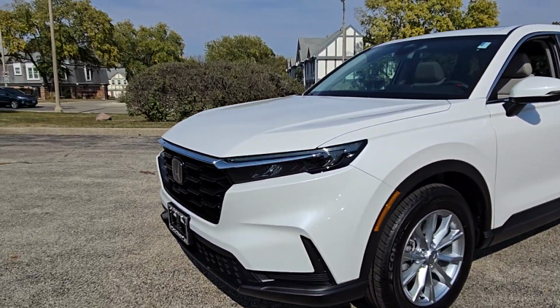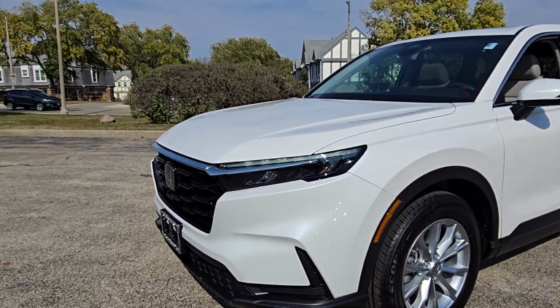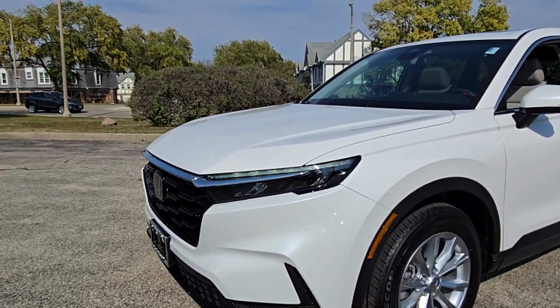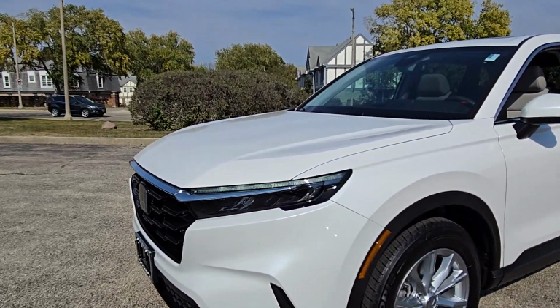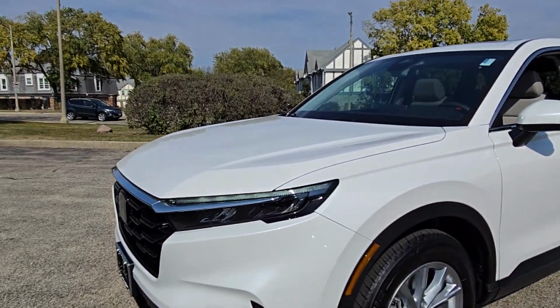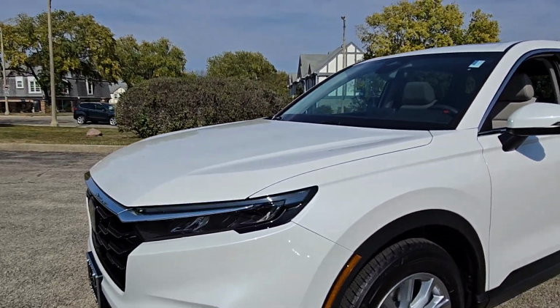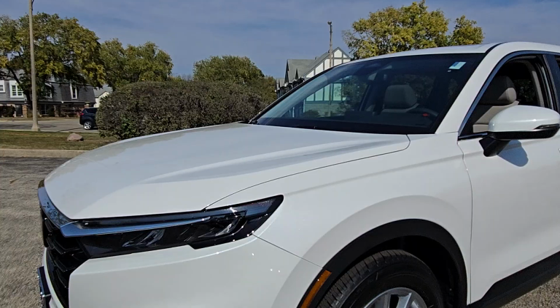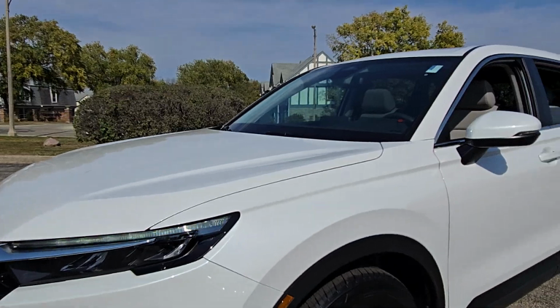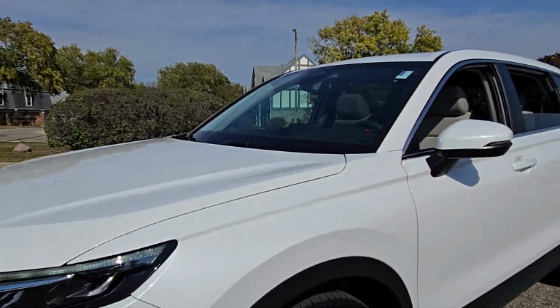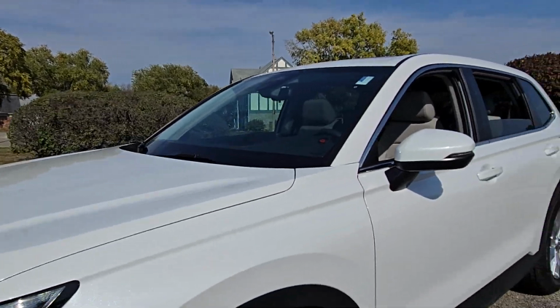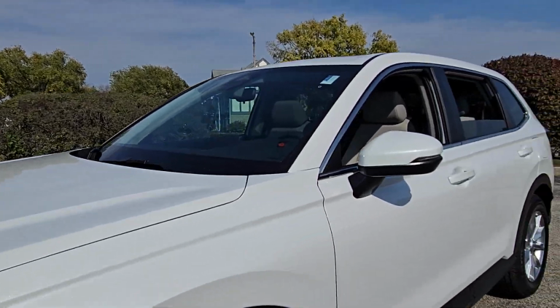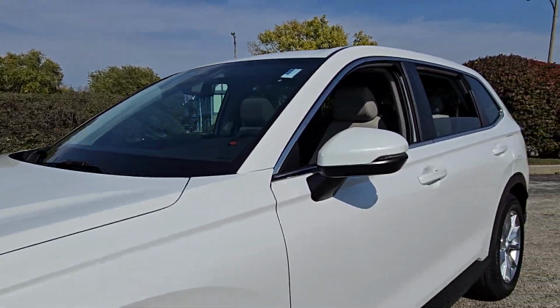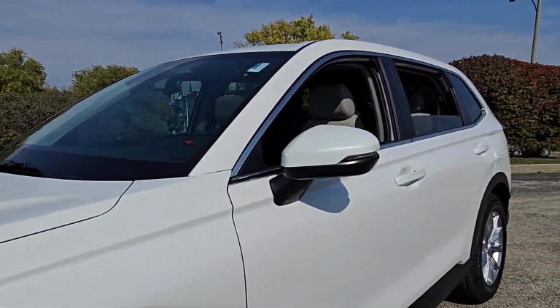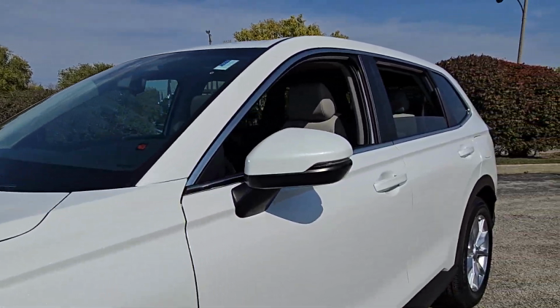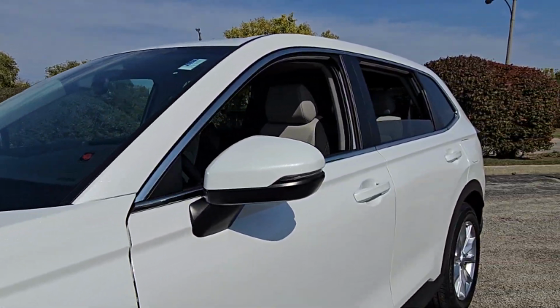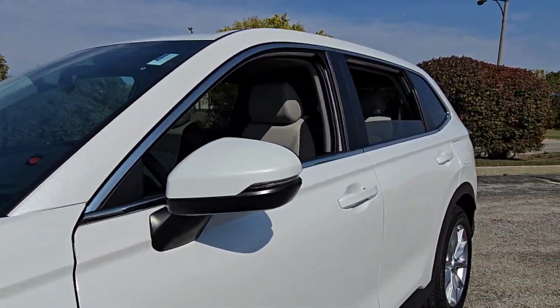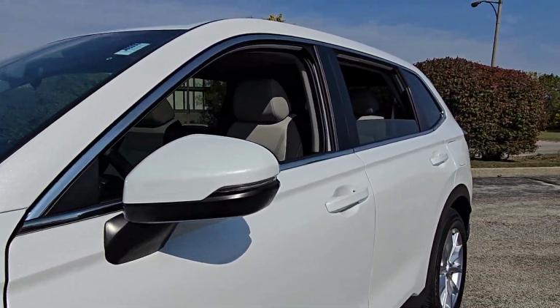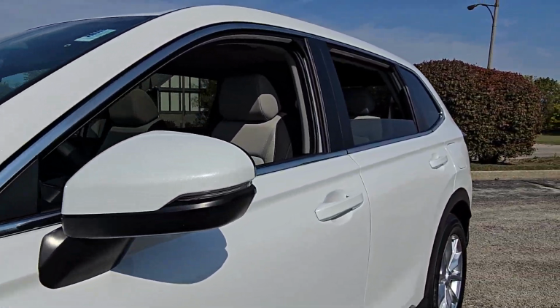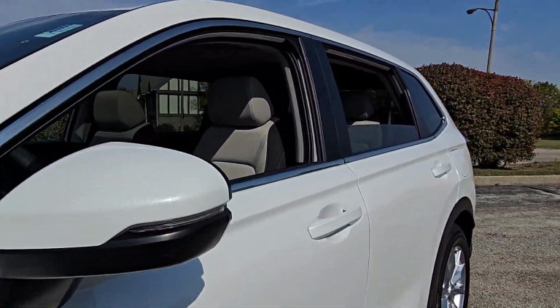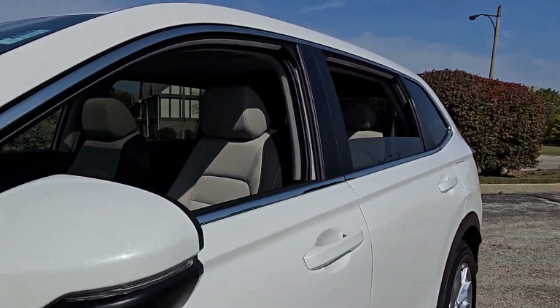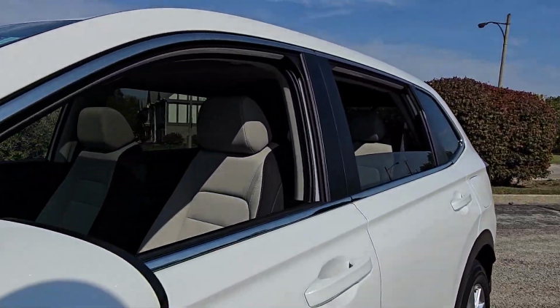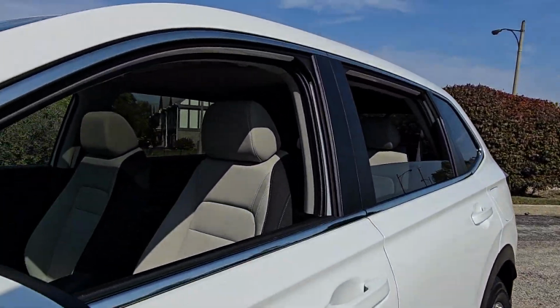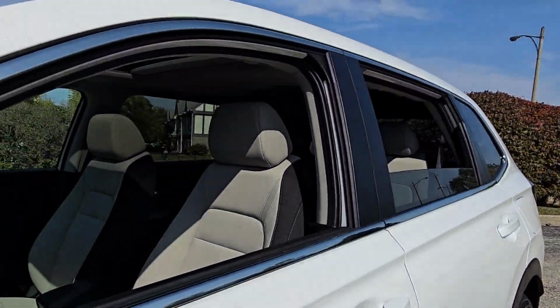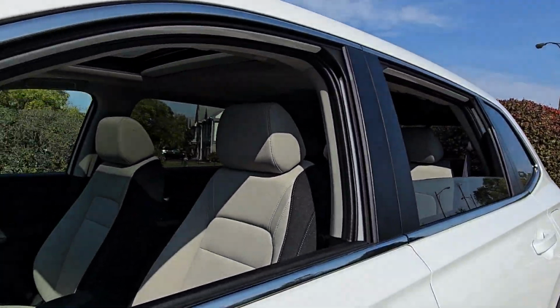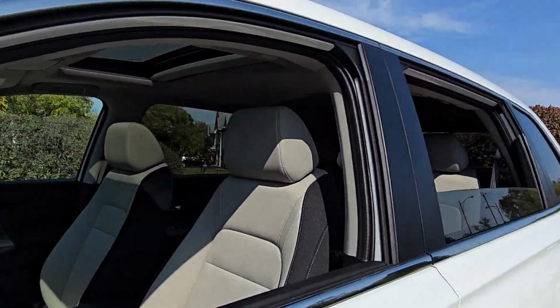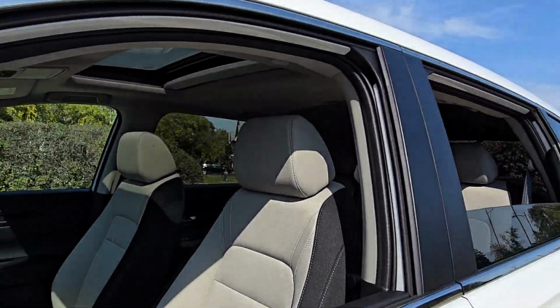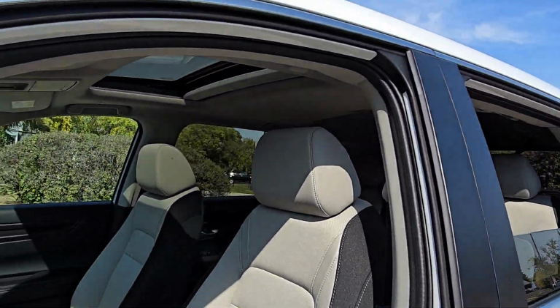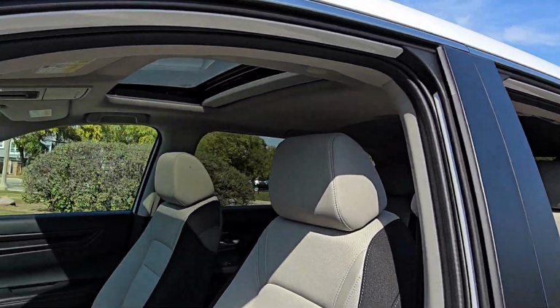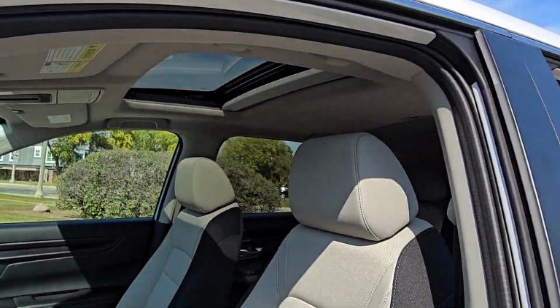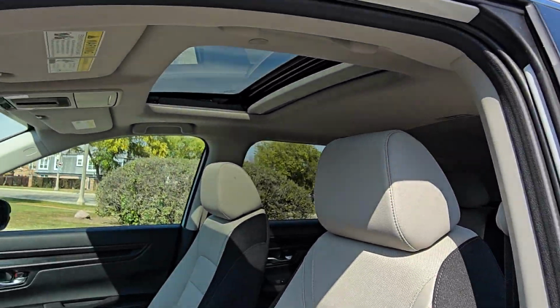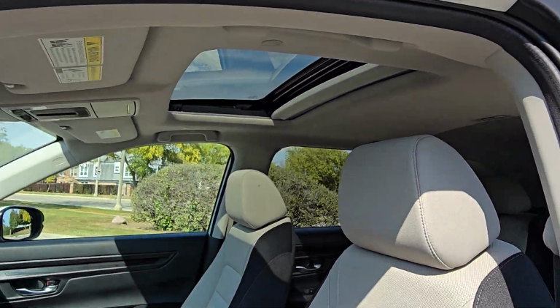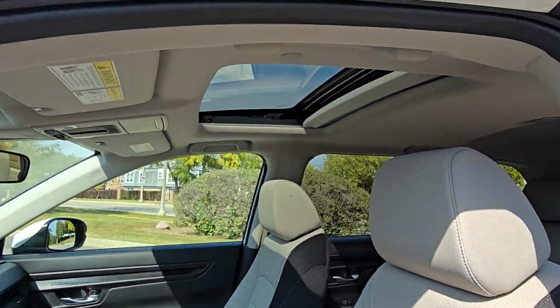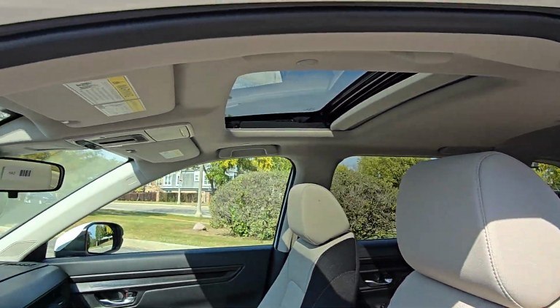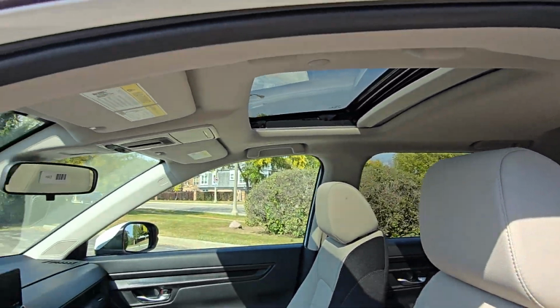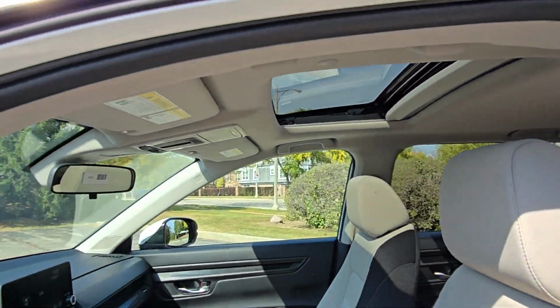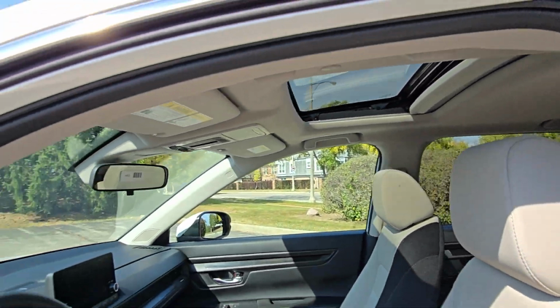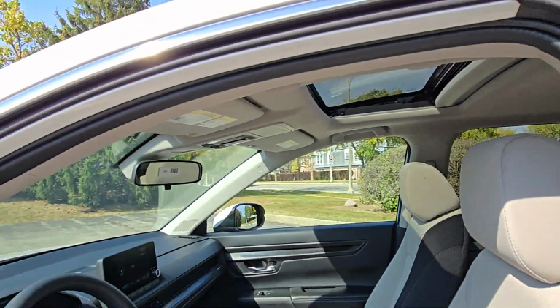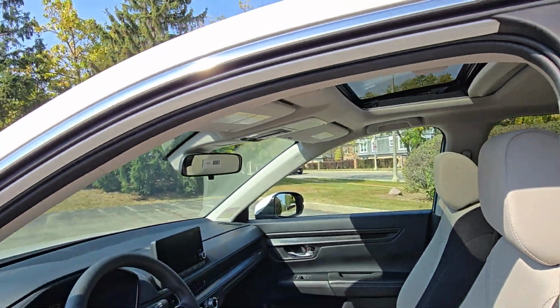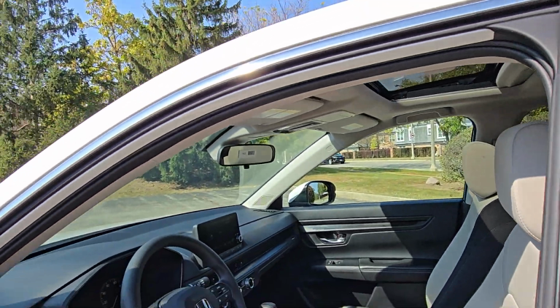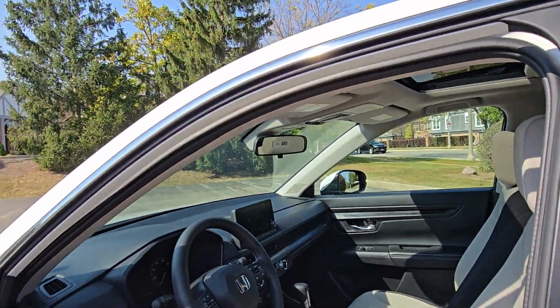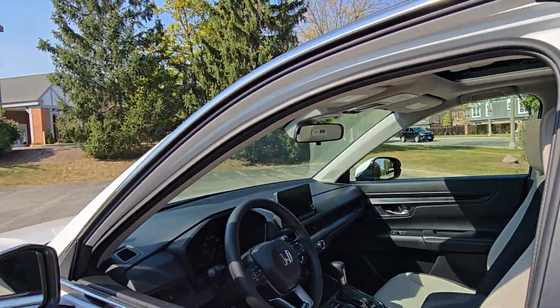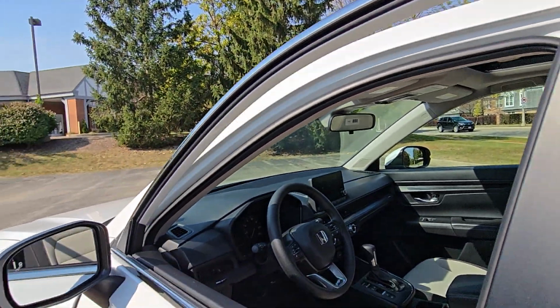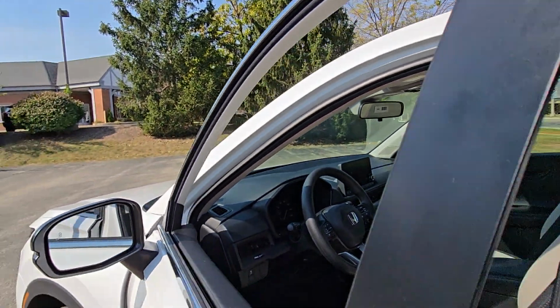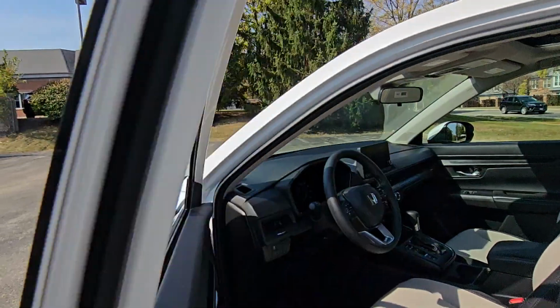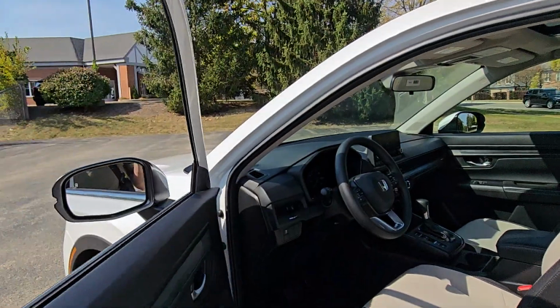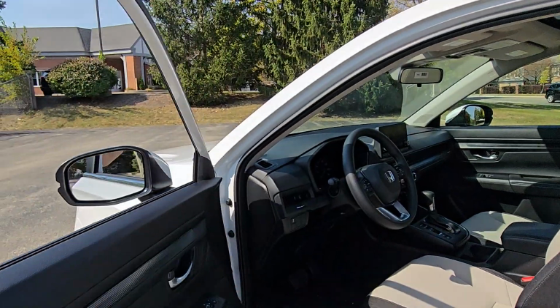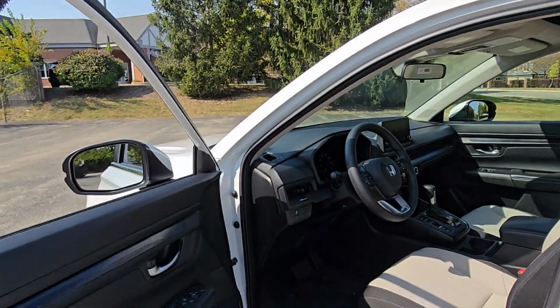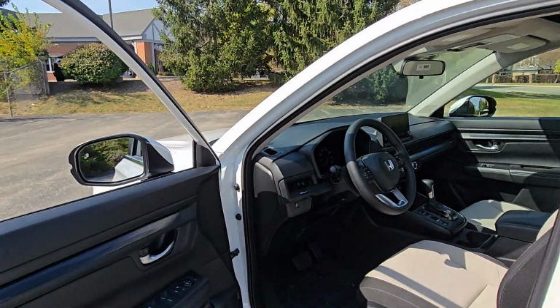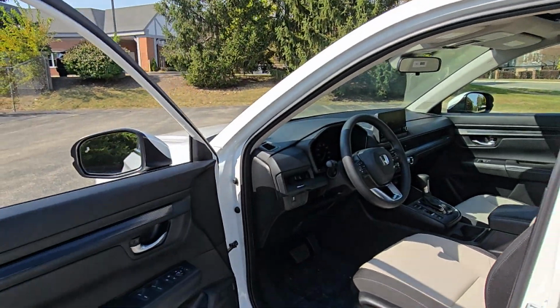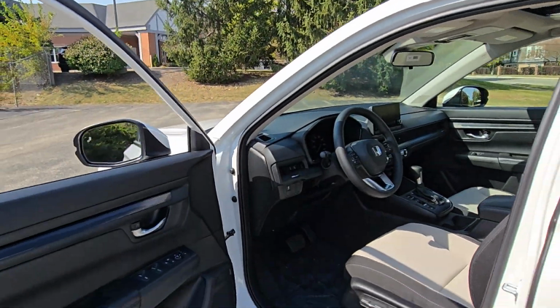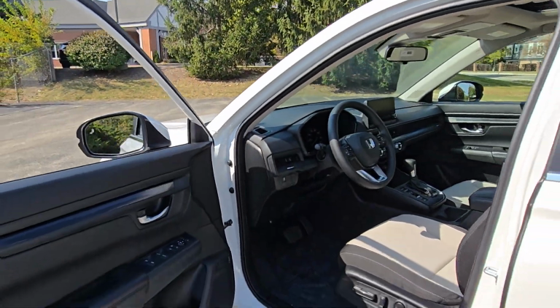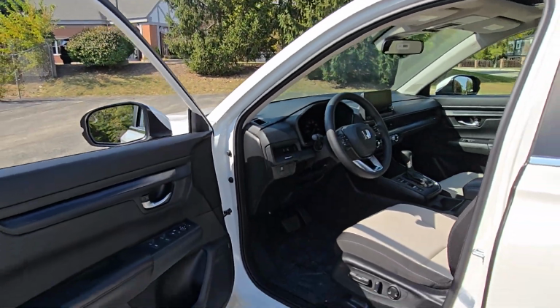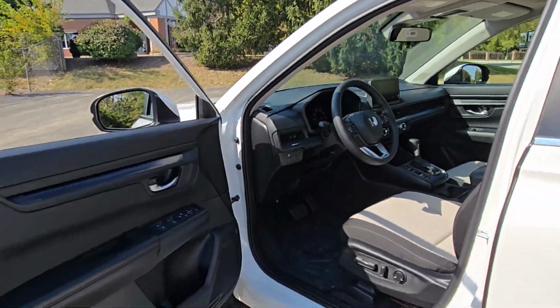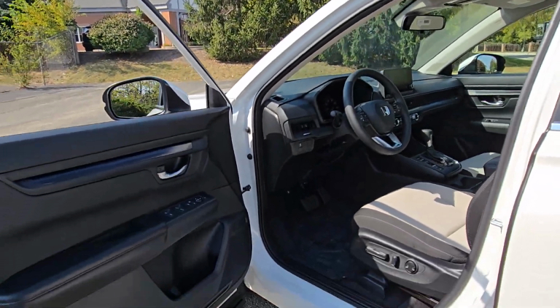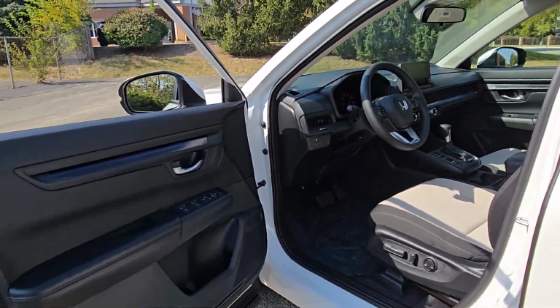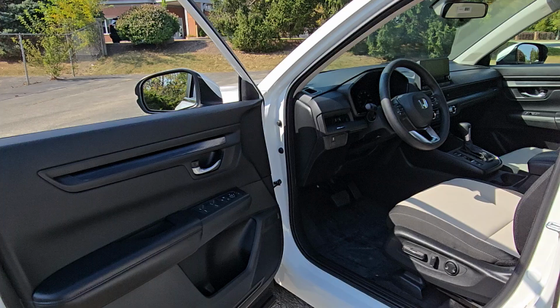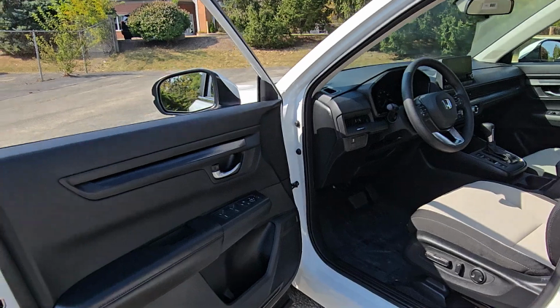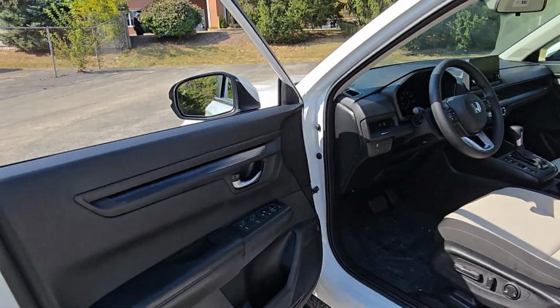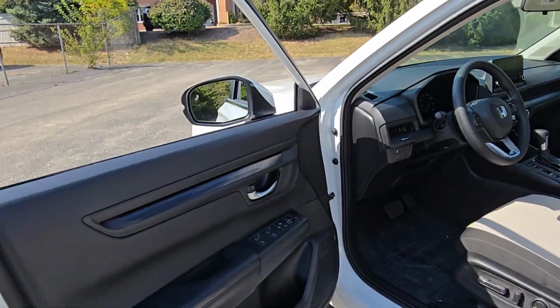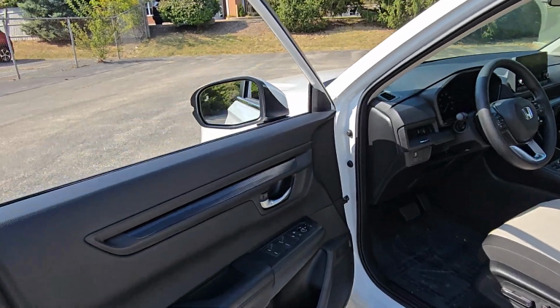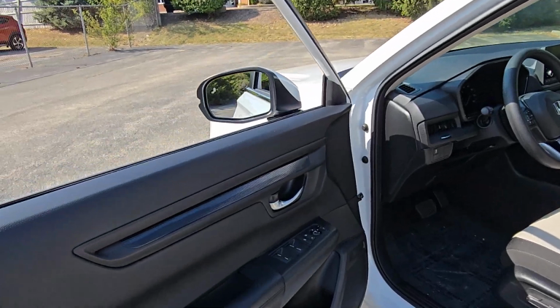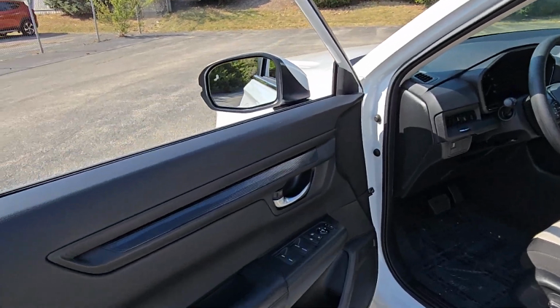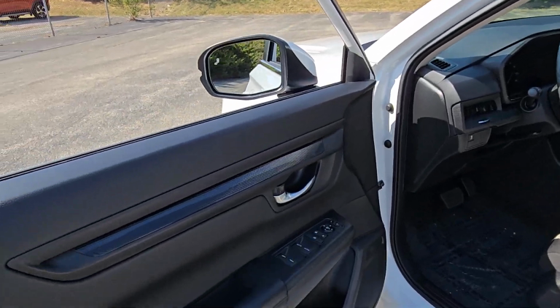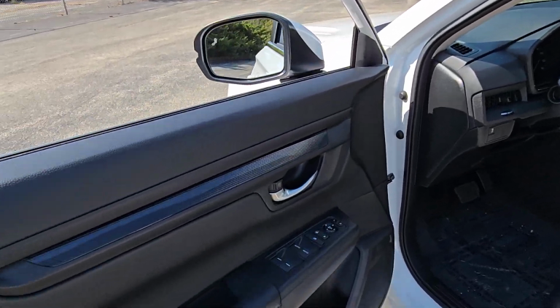From its high-end feel to its all-weather capability and sophisticated comfort, this sleek crossover will delight you on every adventure.